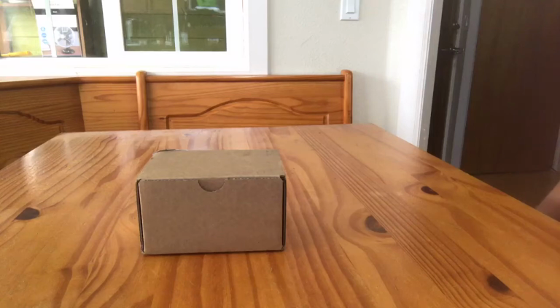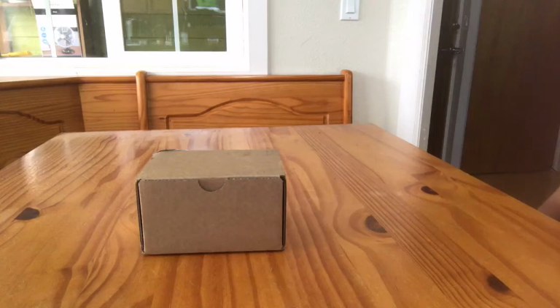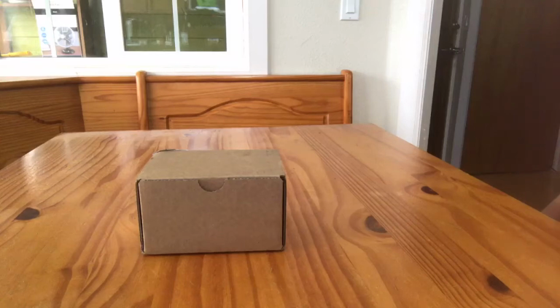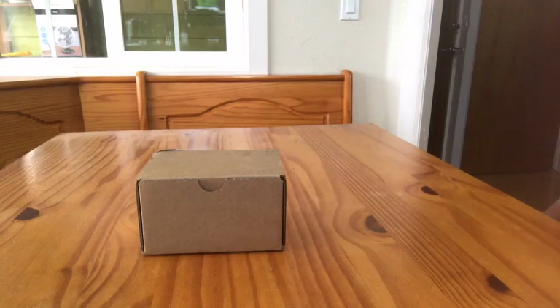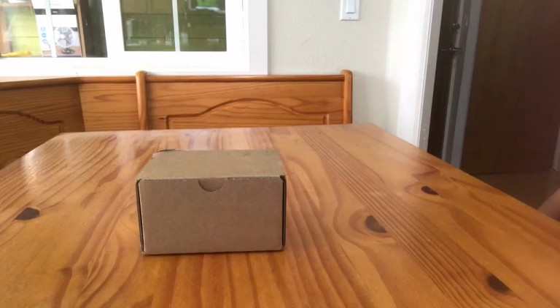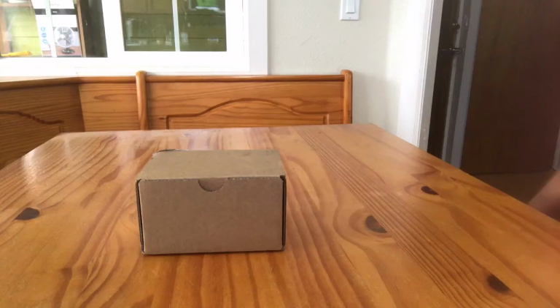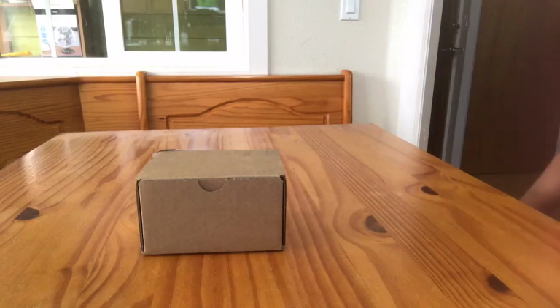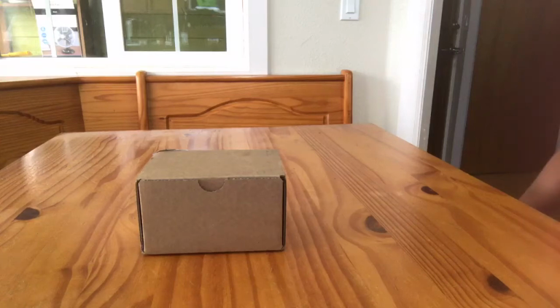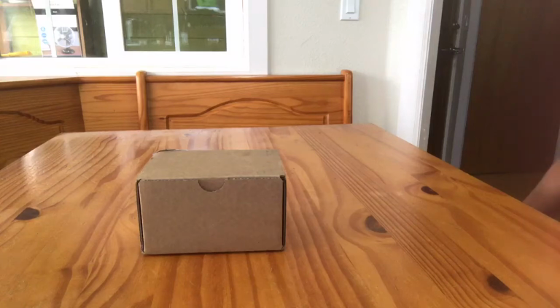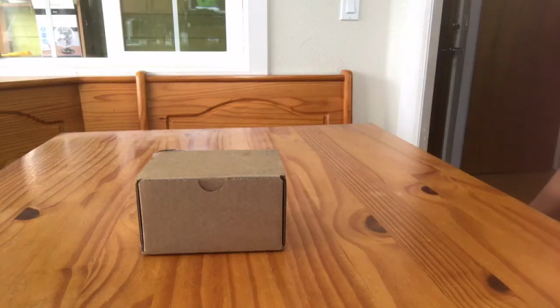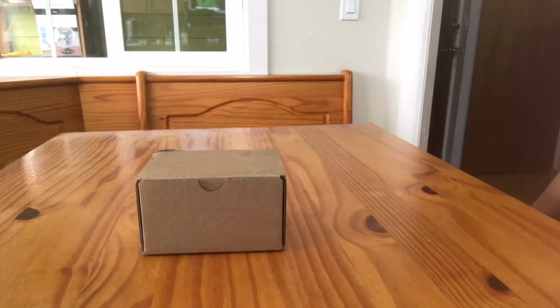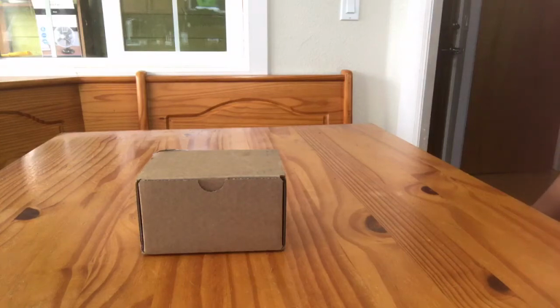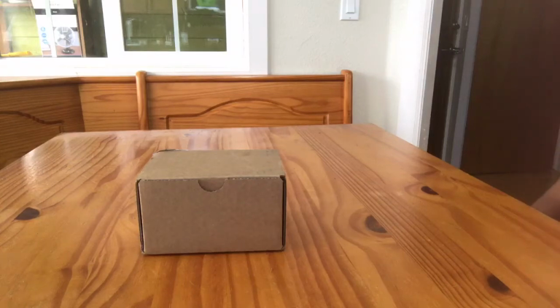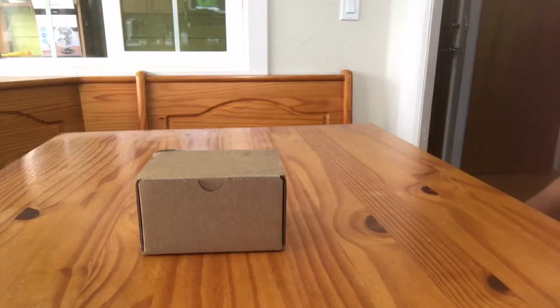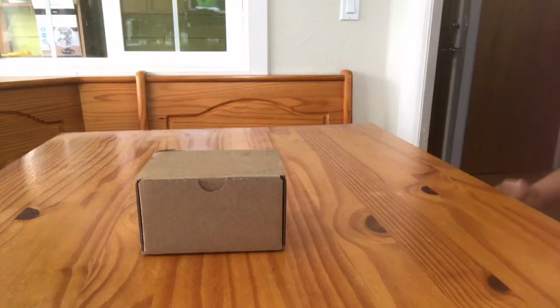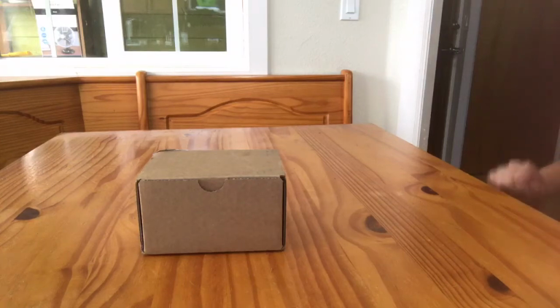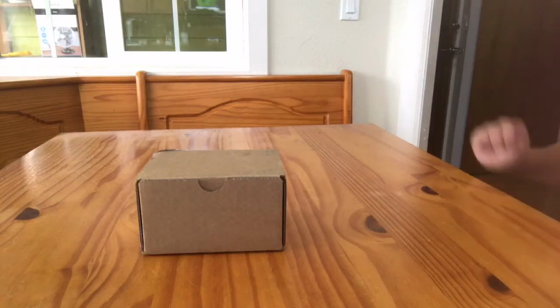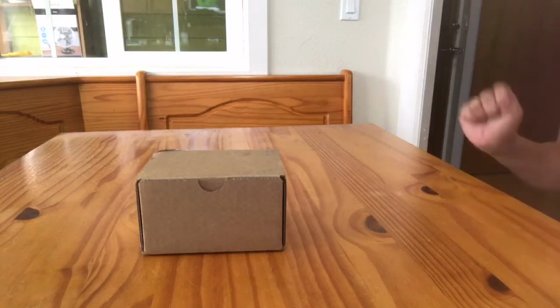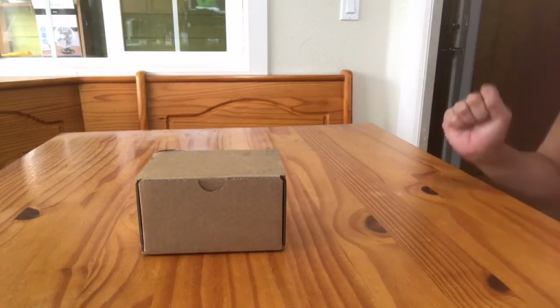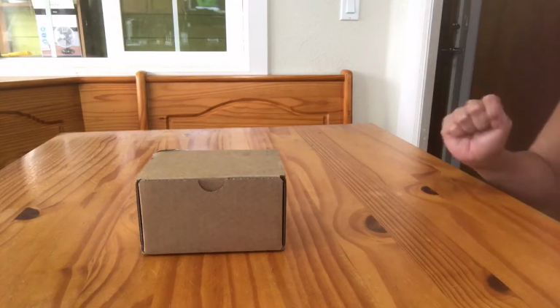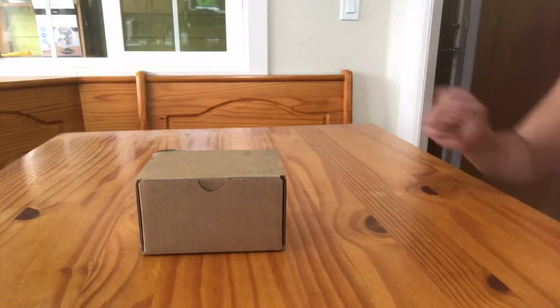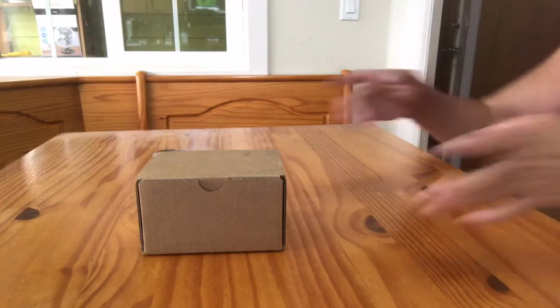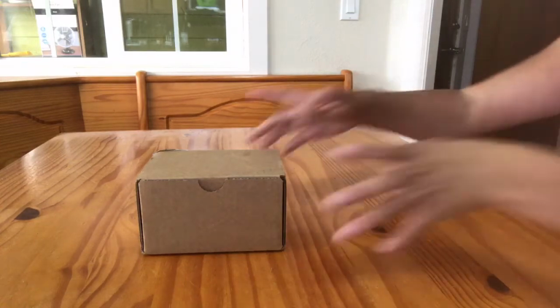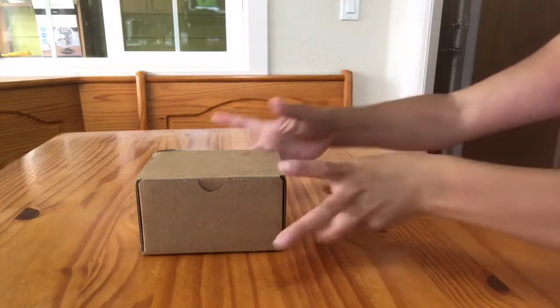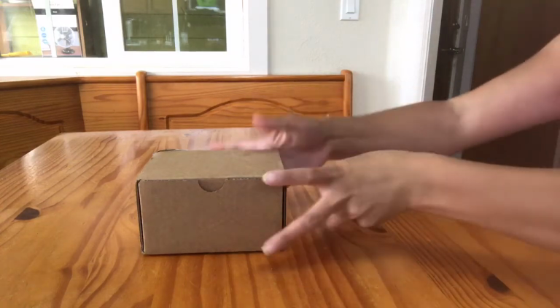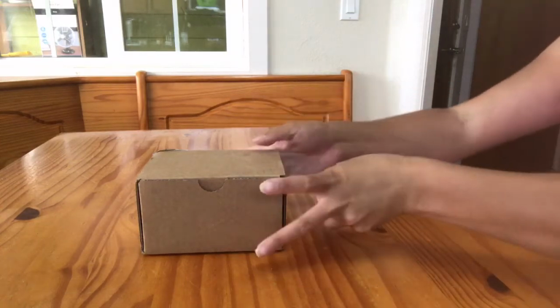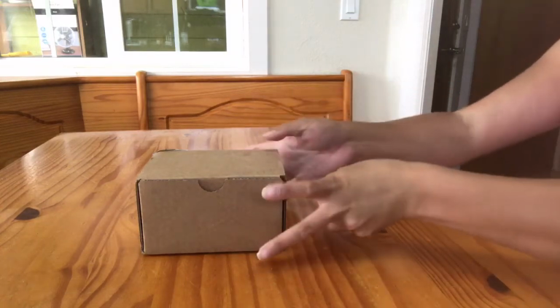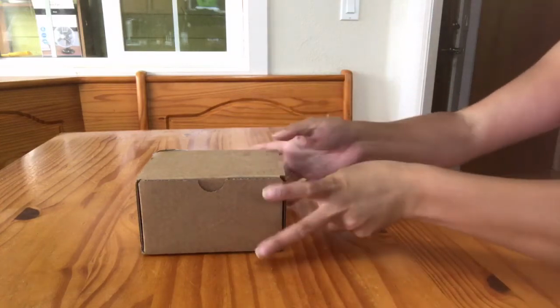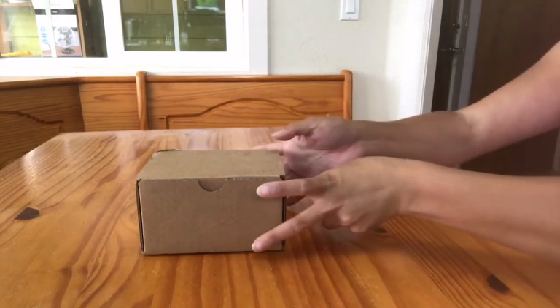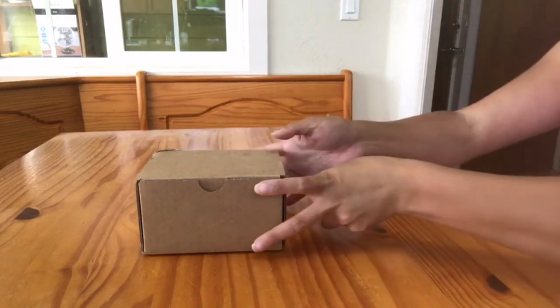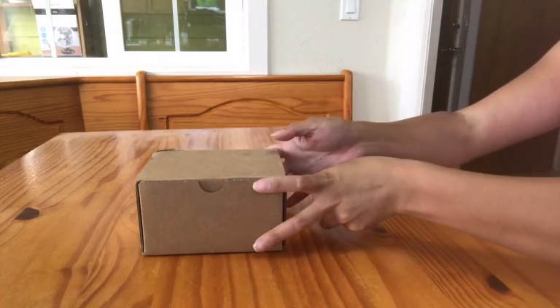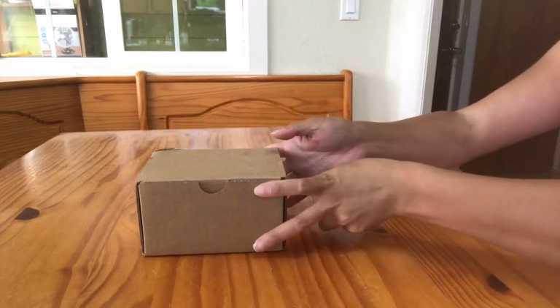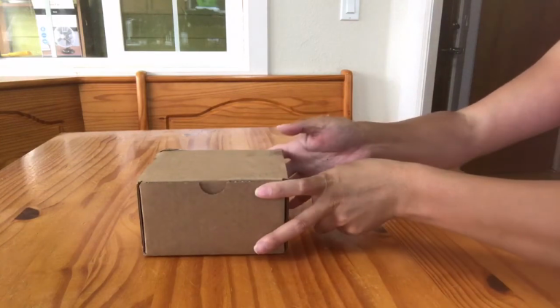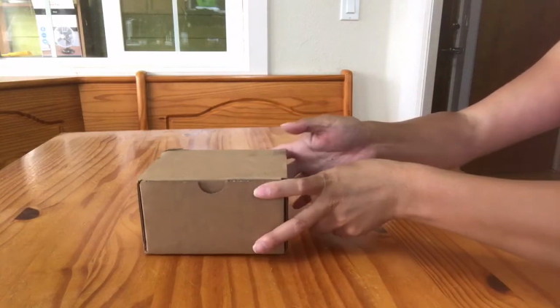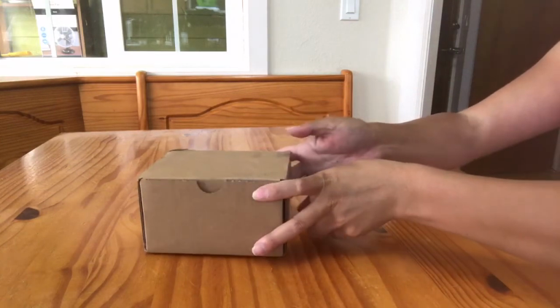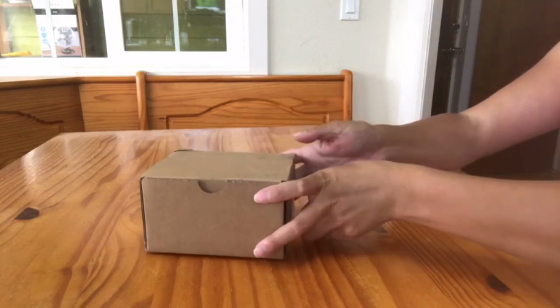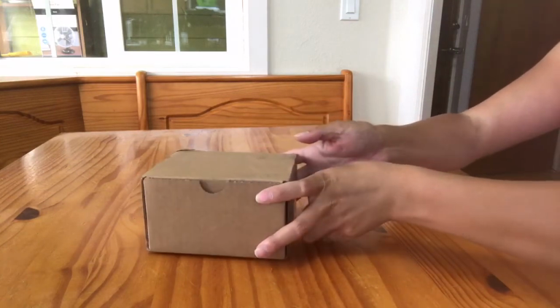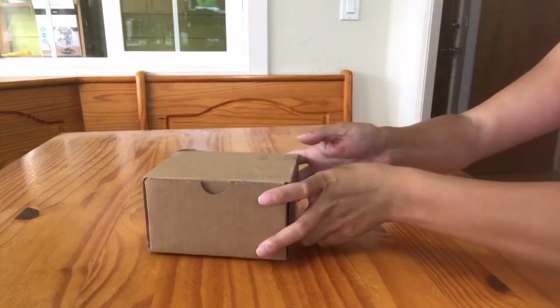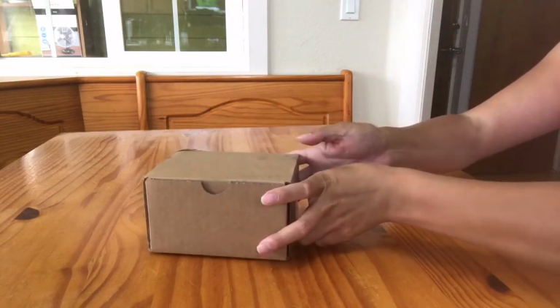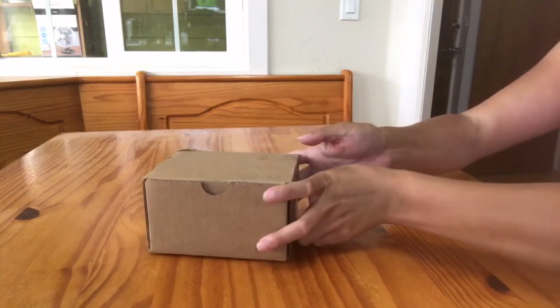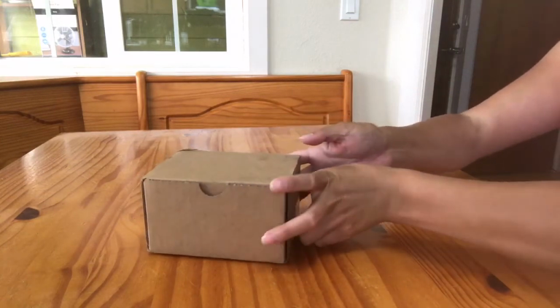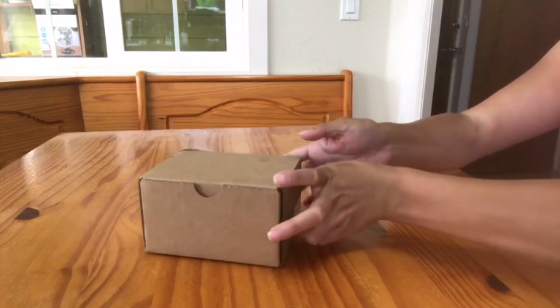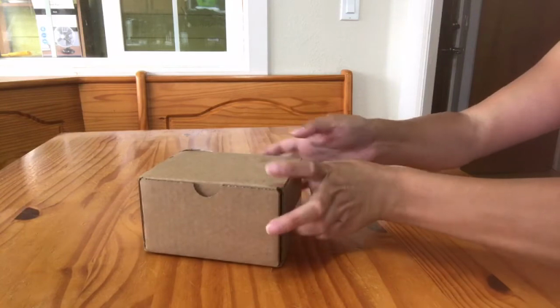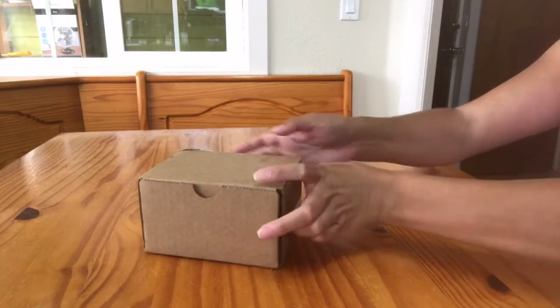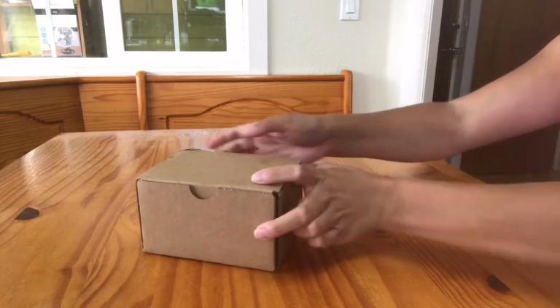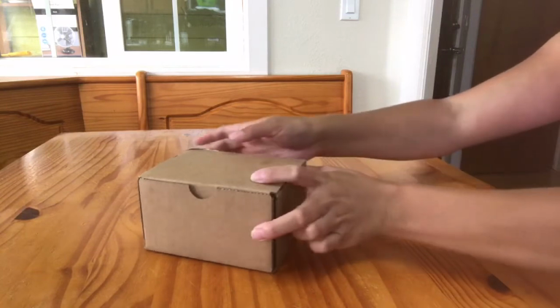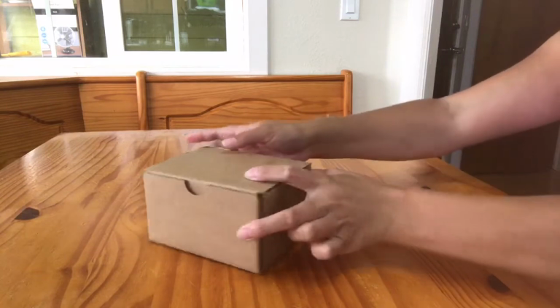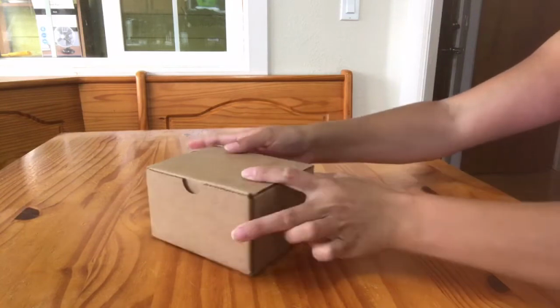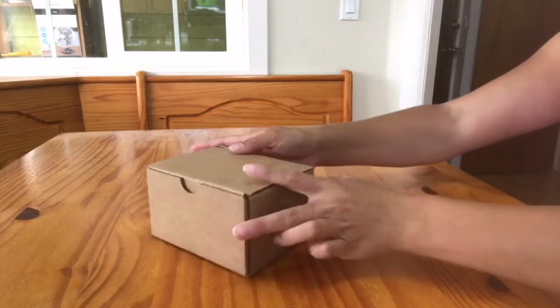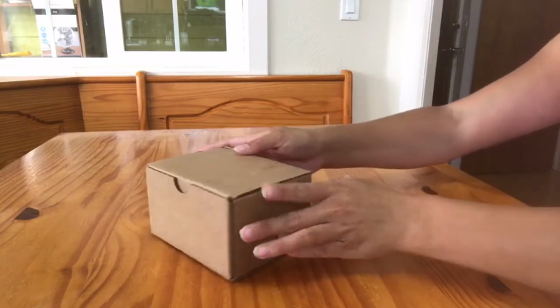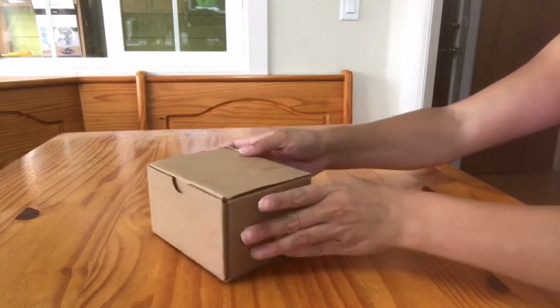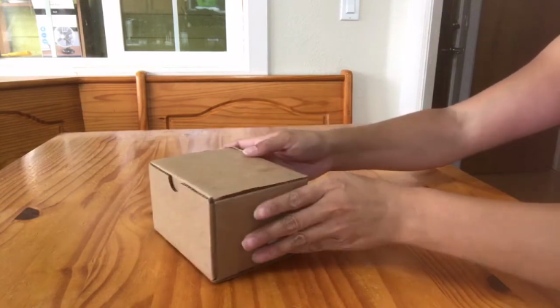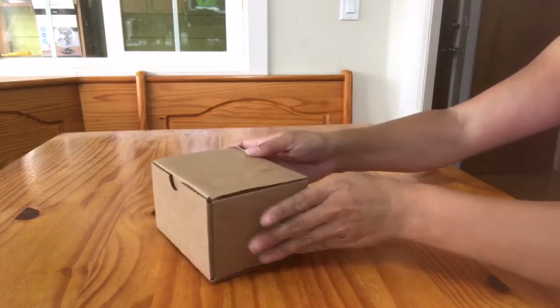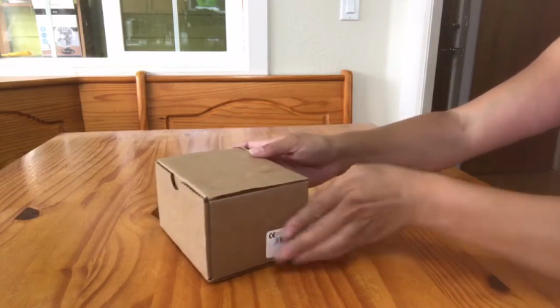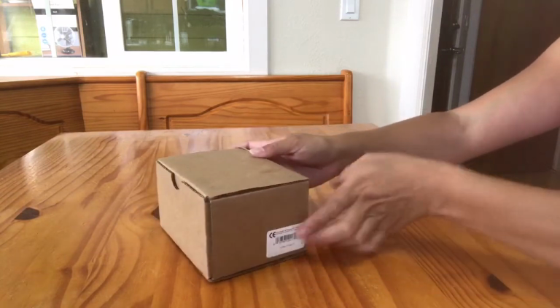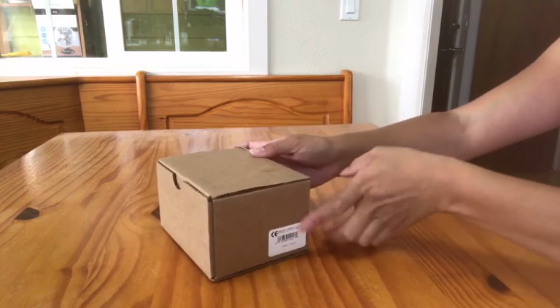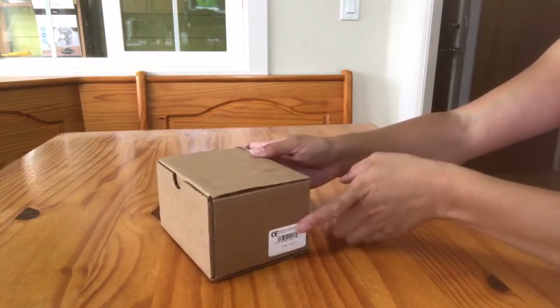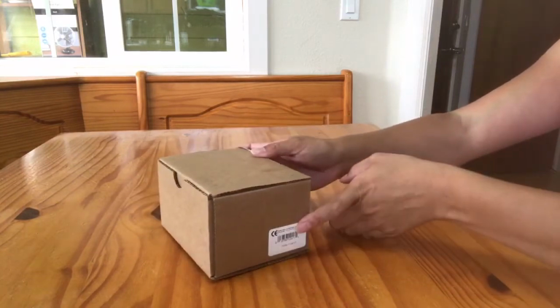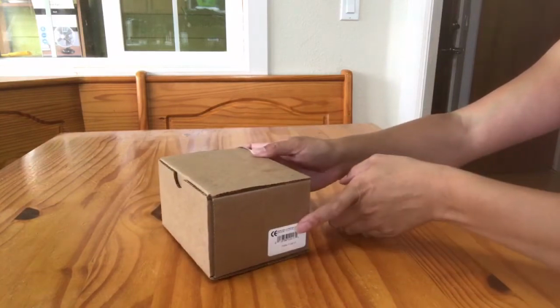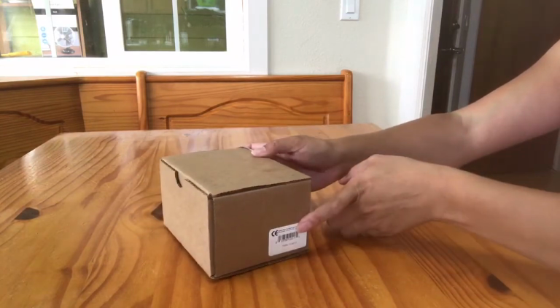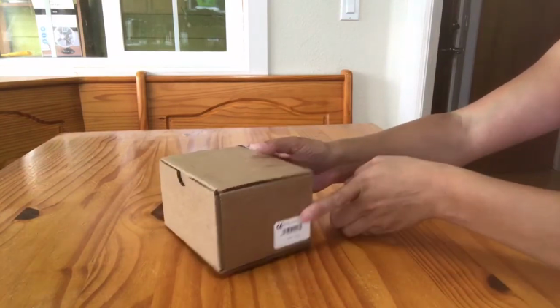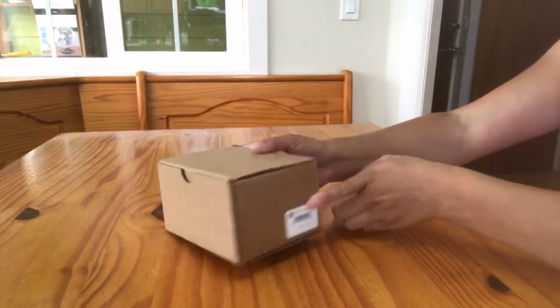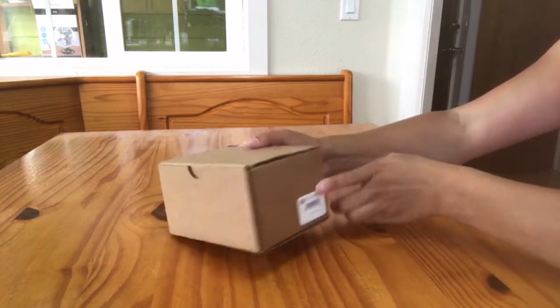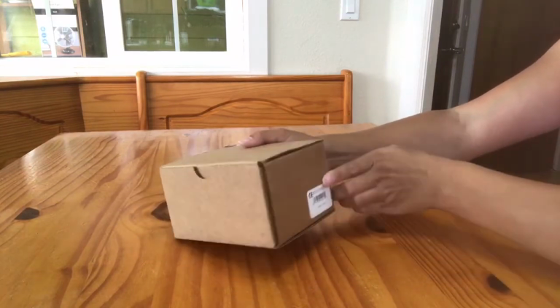Hi guys! Today I'm here with my Briar Filker, the Stablemate Collector's Club Gambler's Choice on the Icelandic Pony Mold.